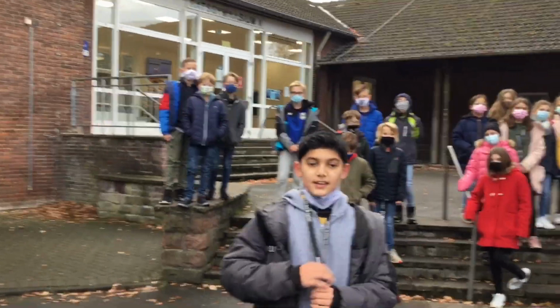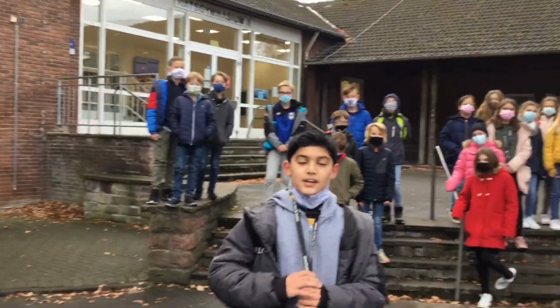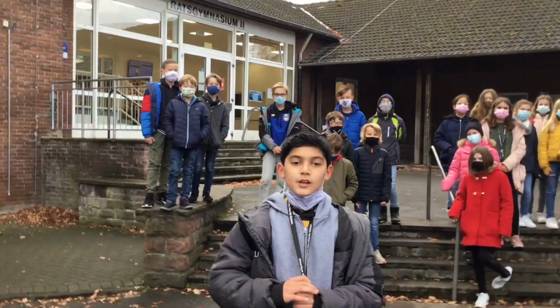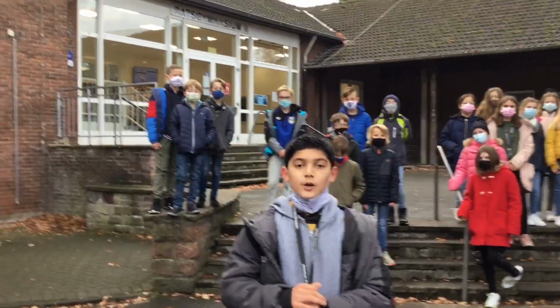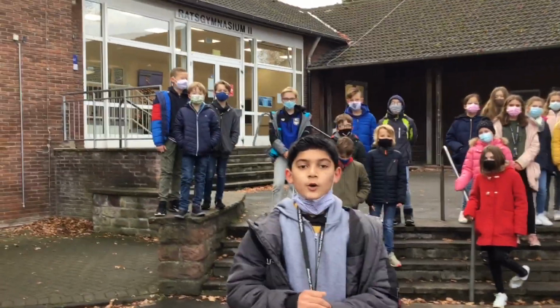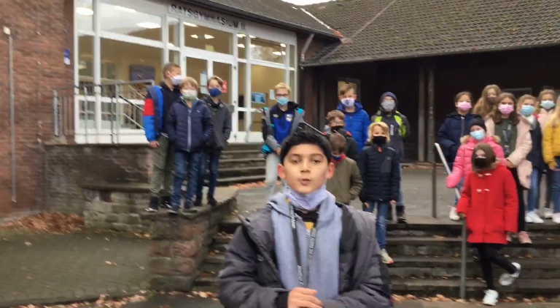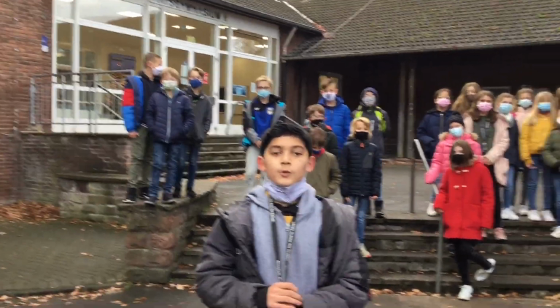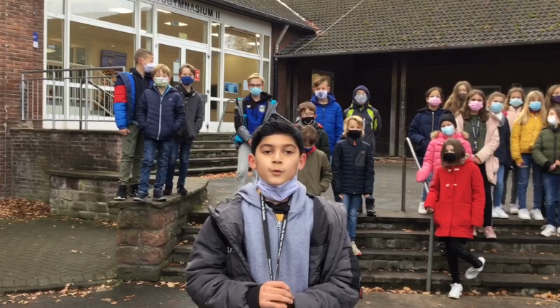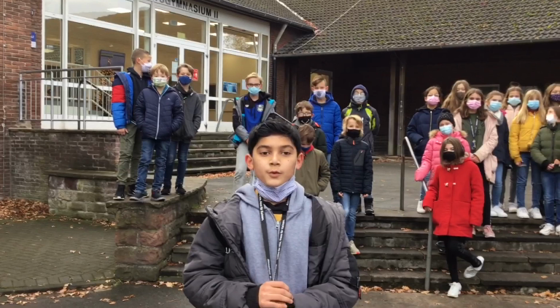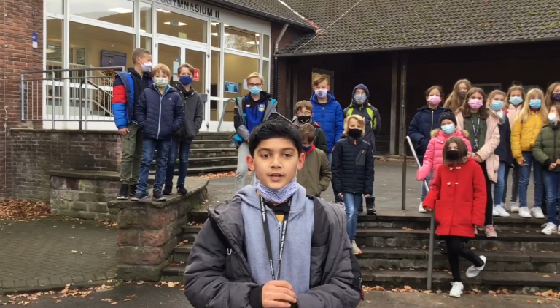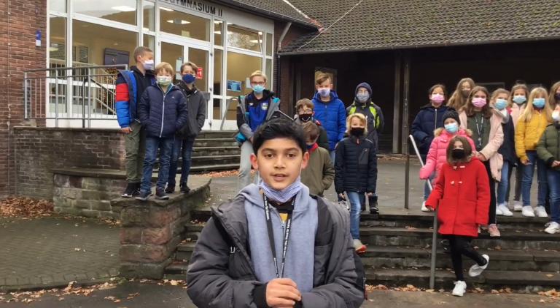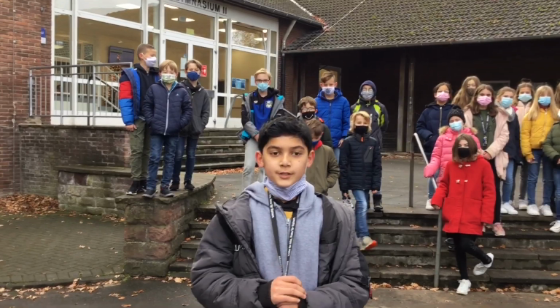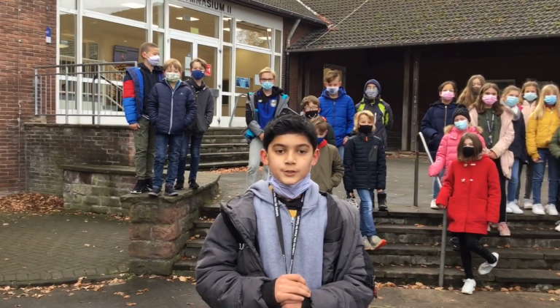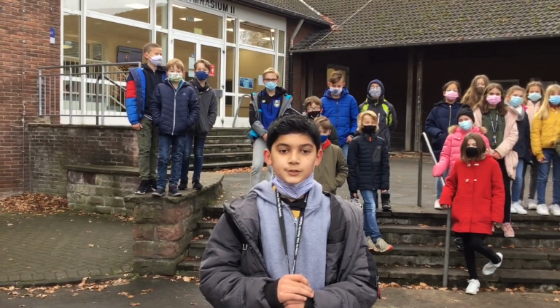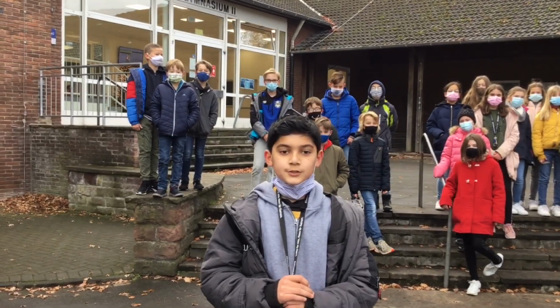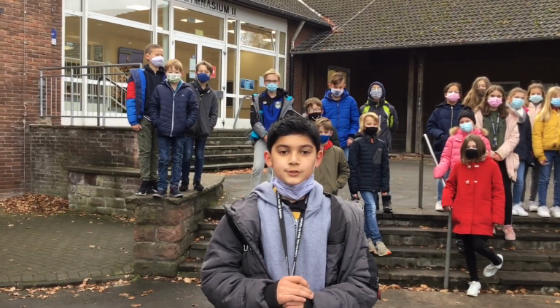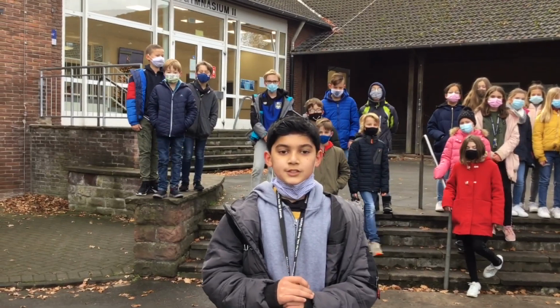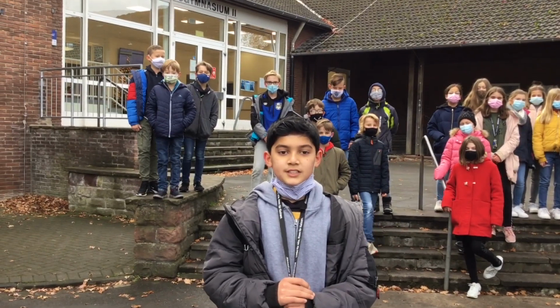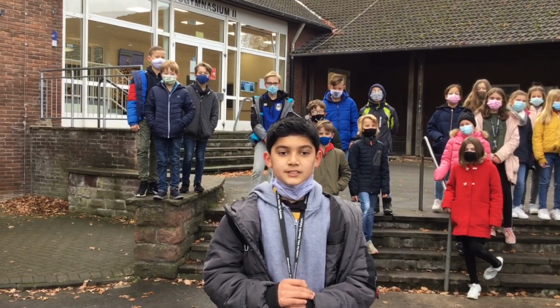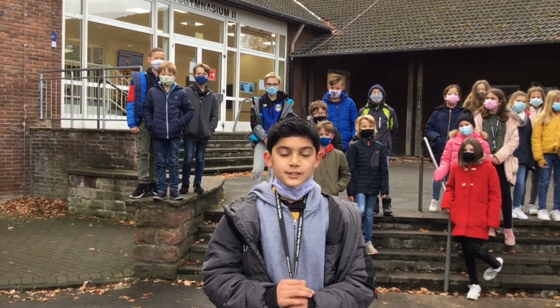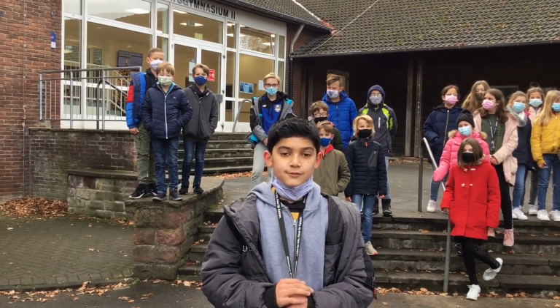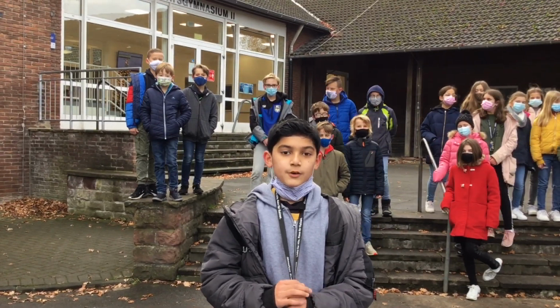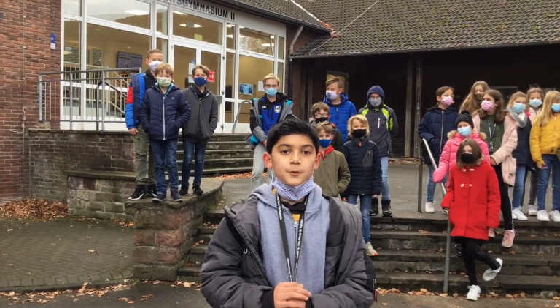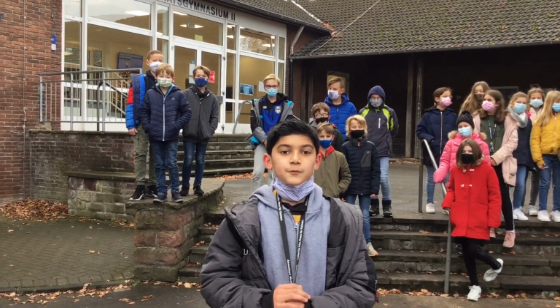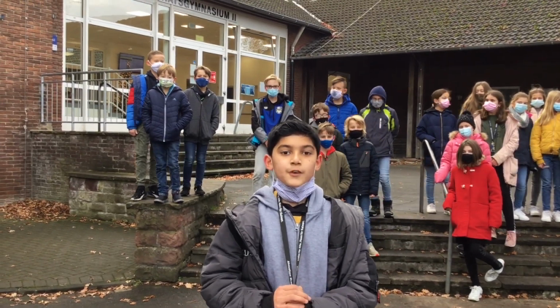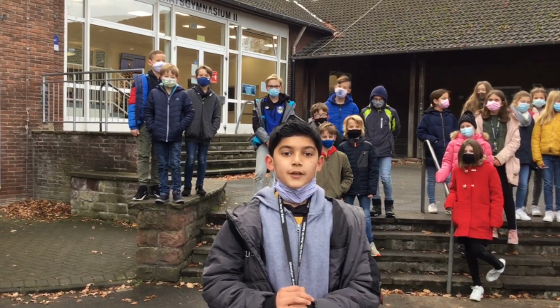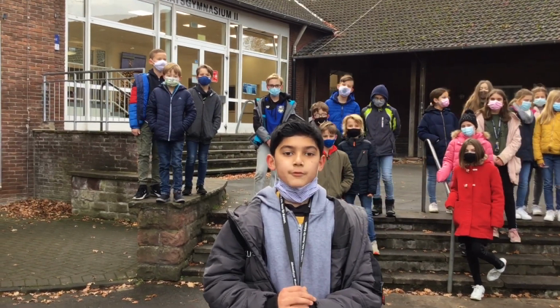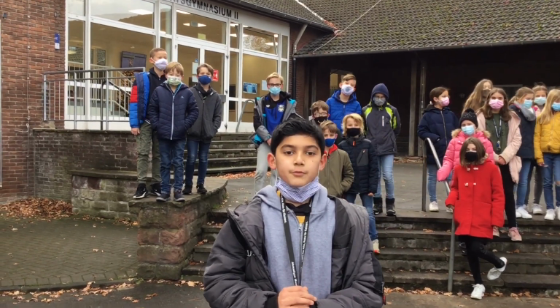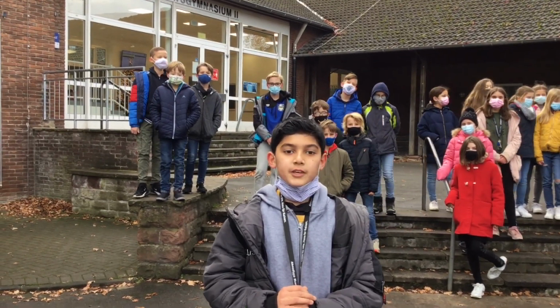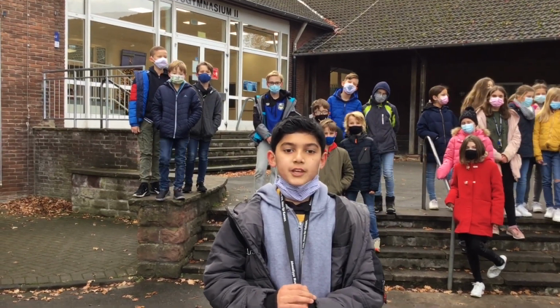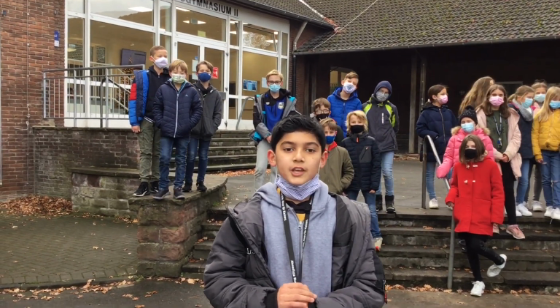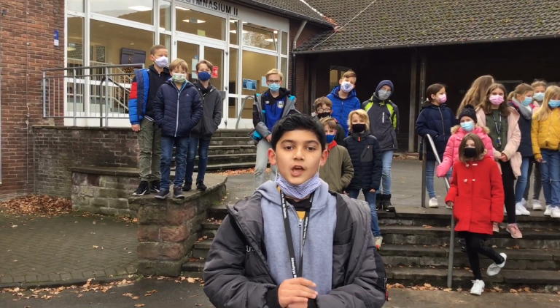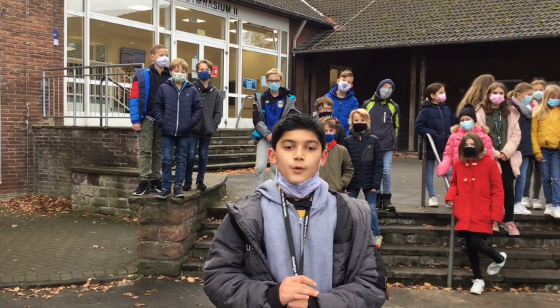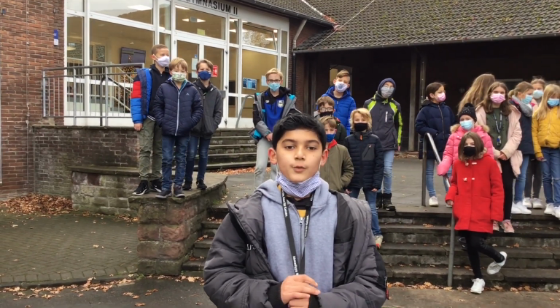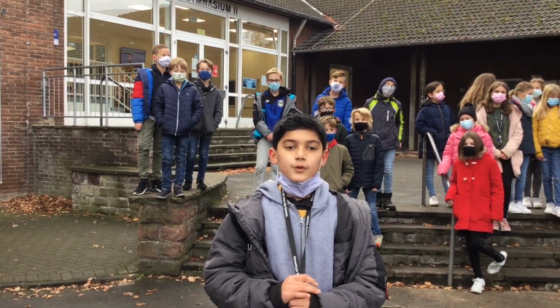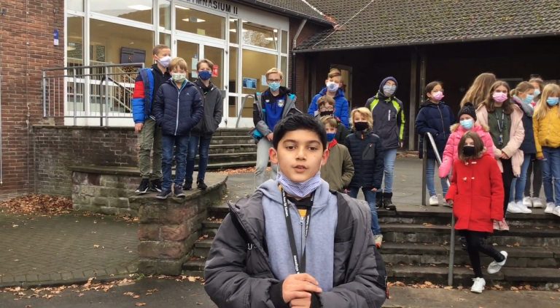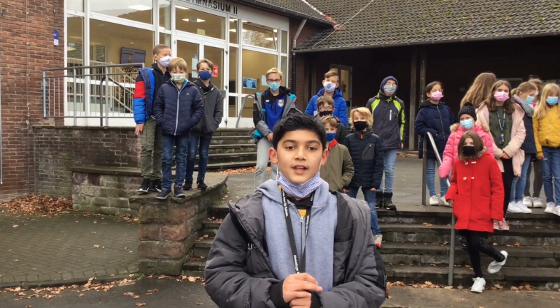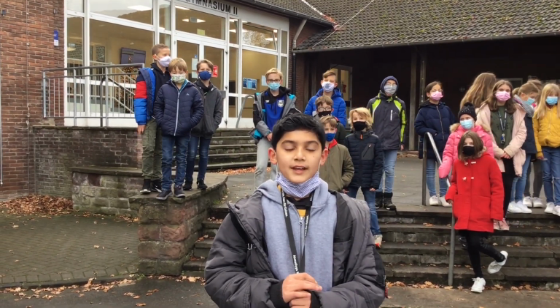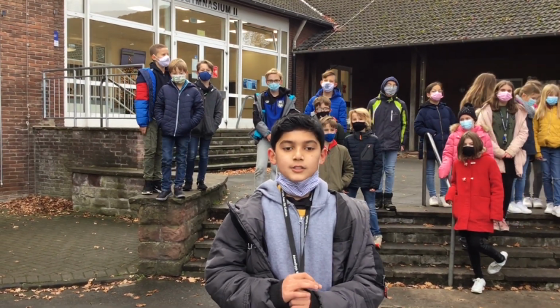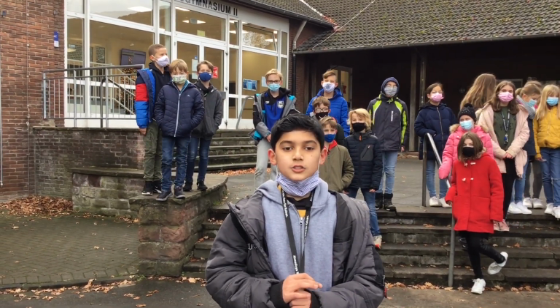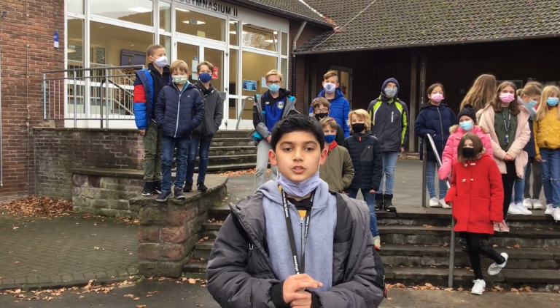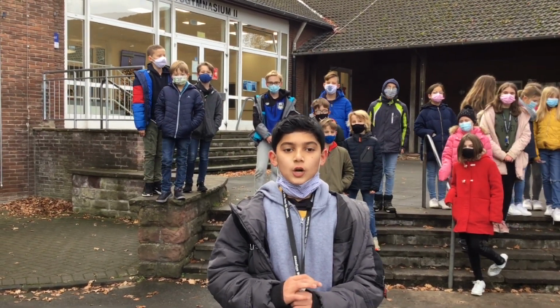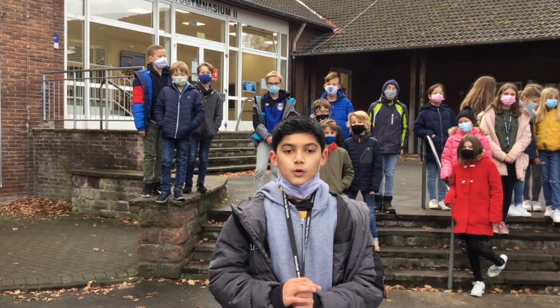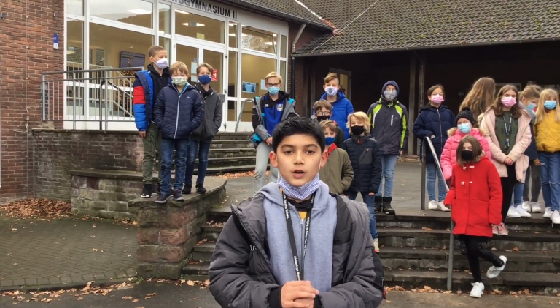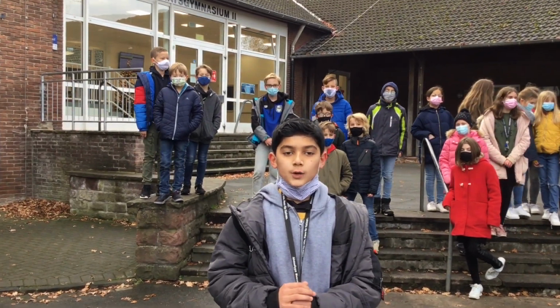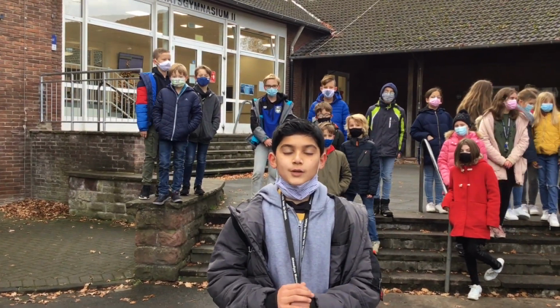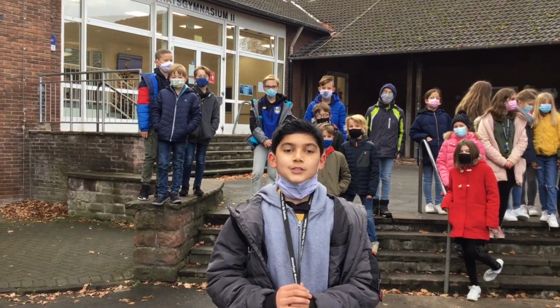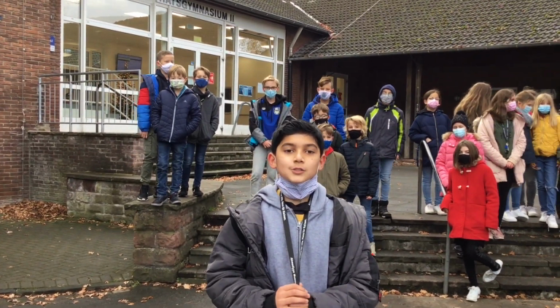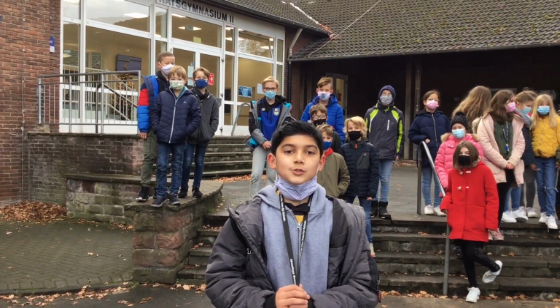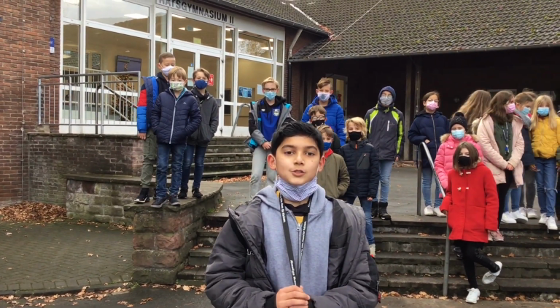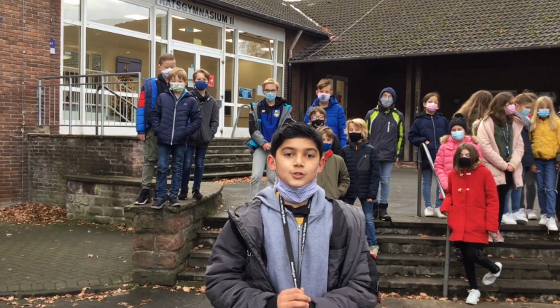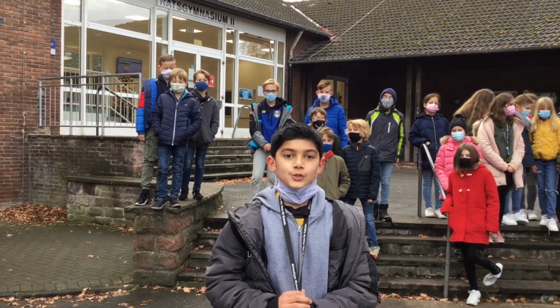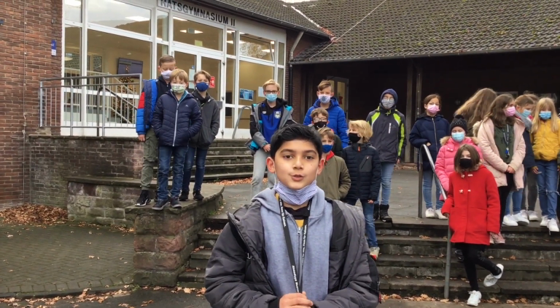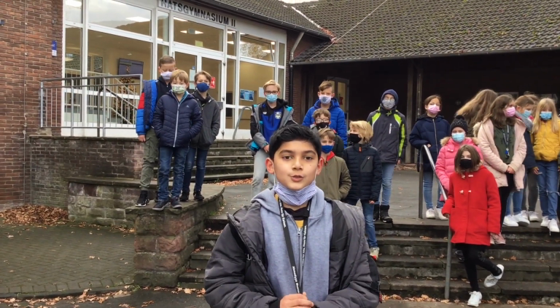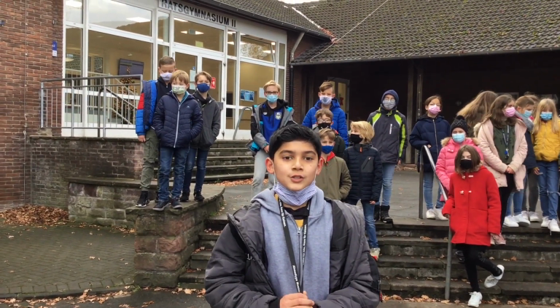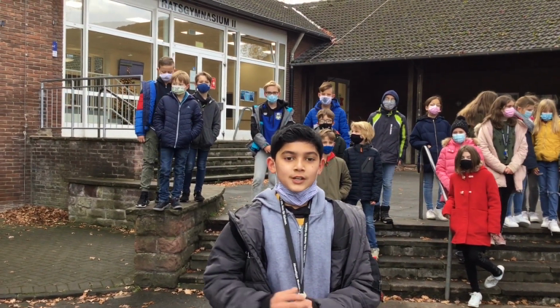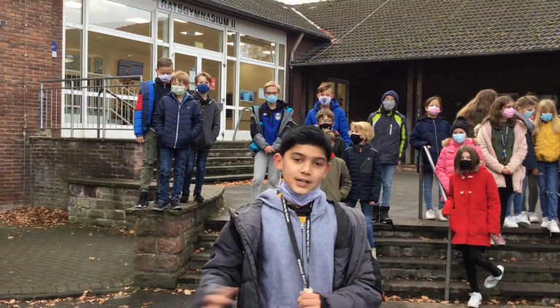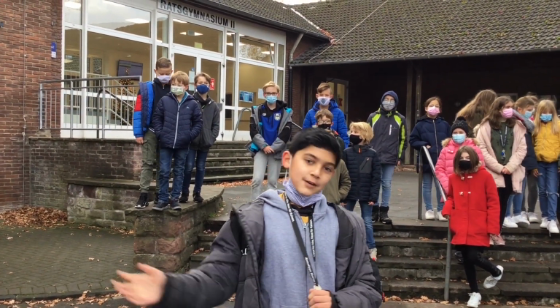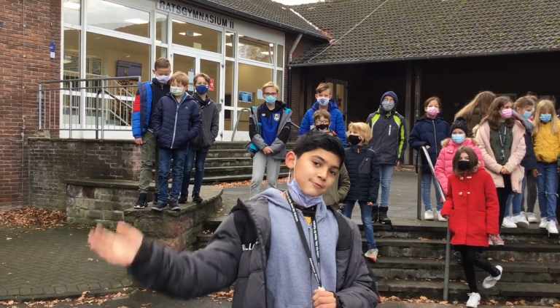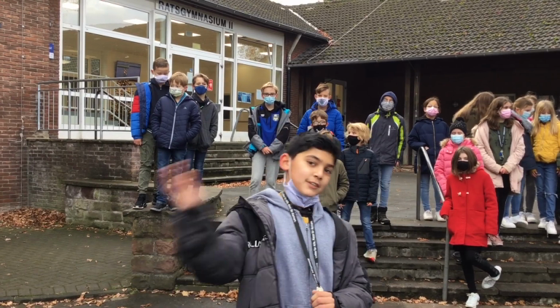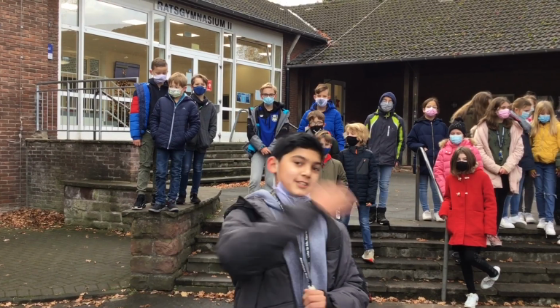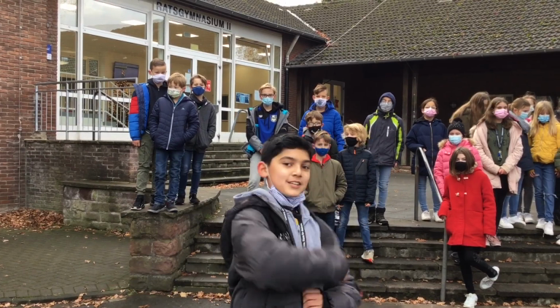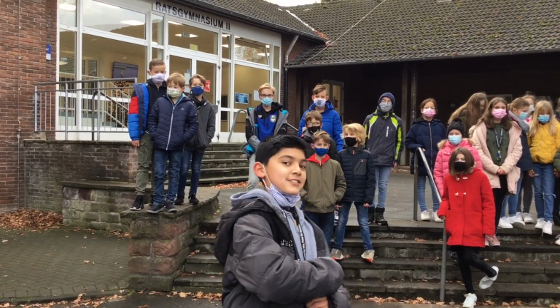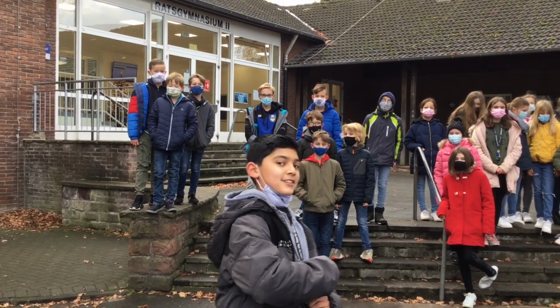Hello, we are new students in POM 5P. We would like to show our school to you. Come with us.